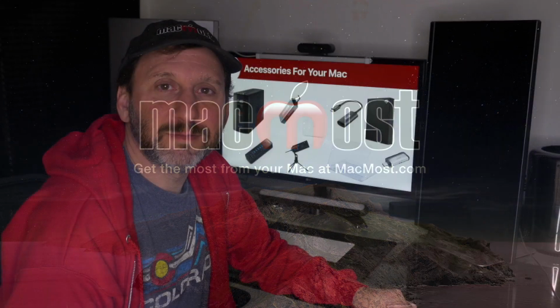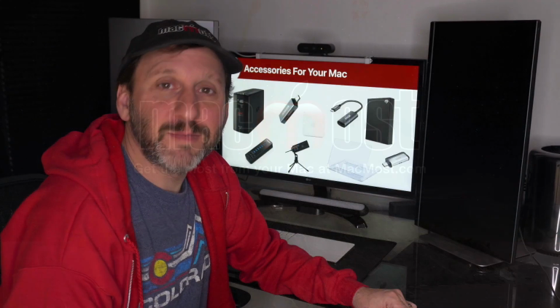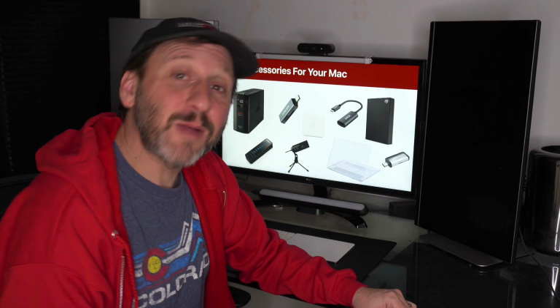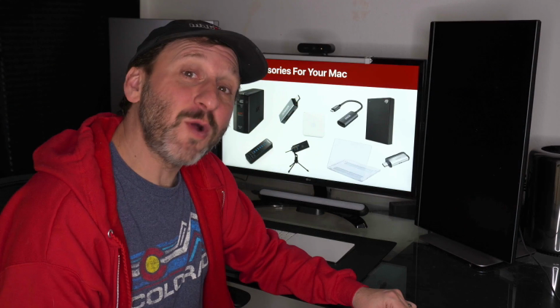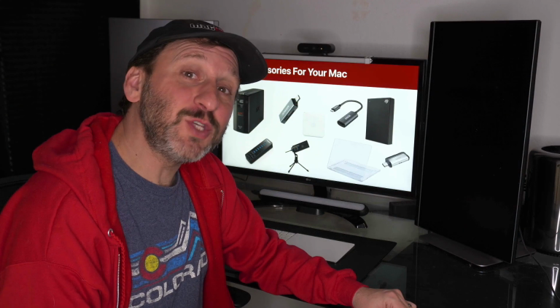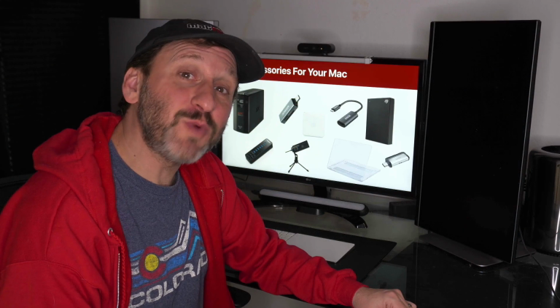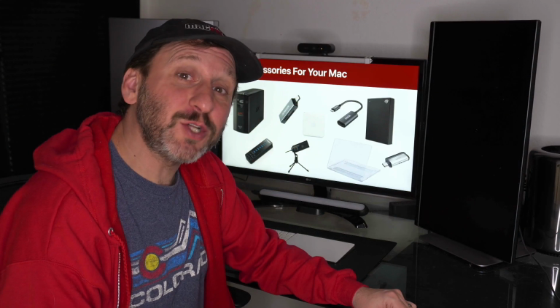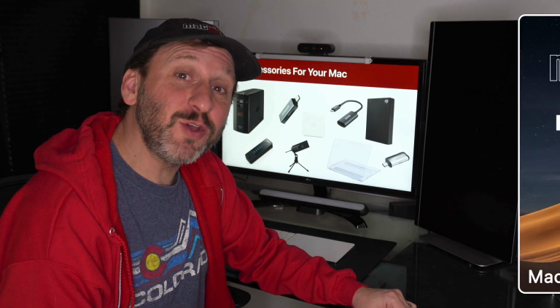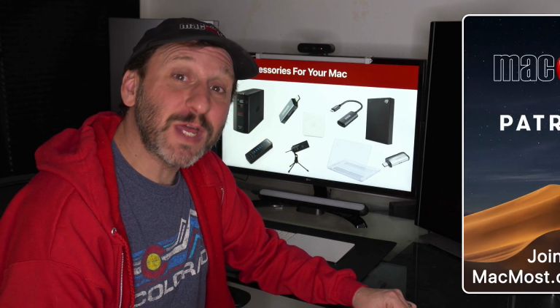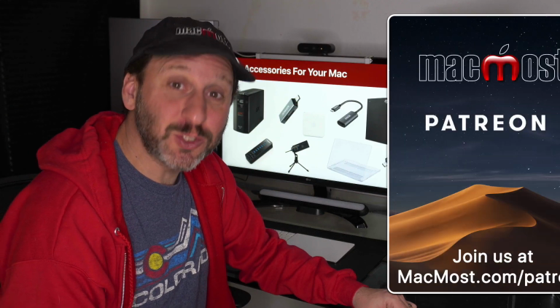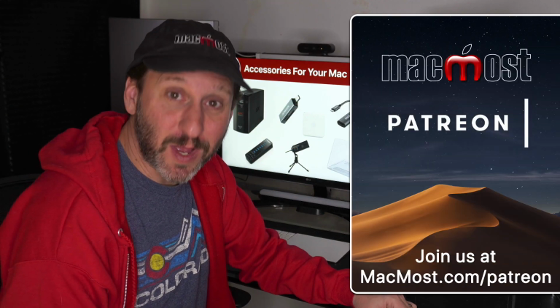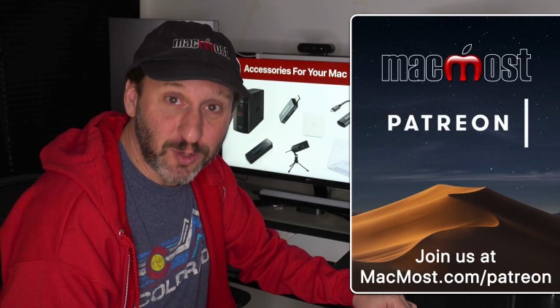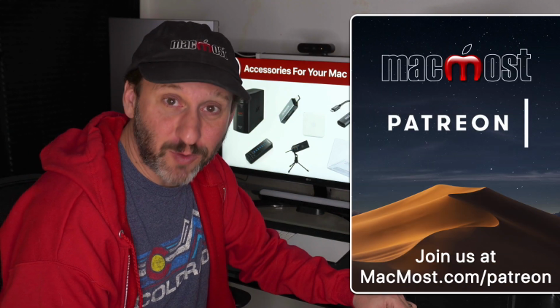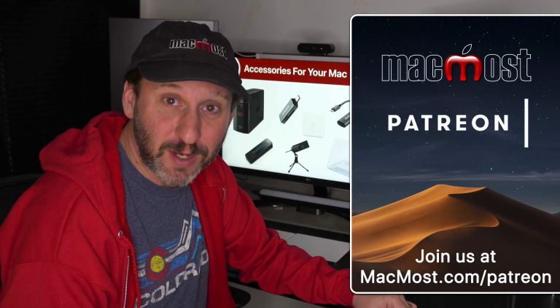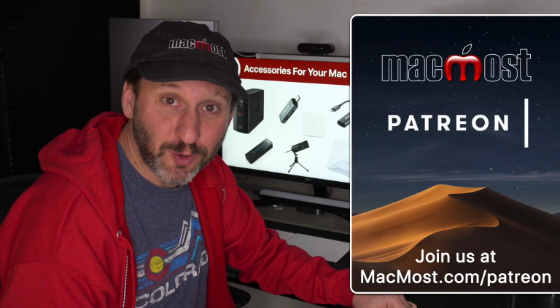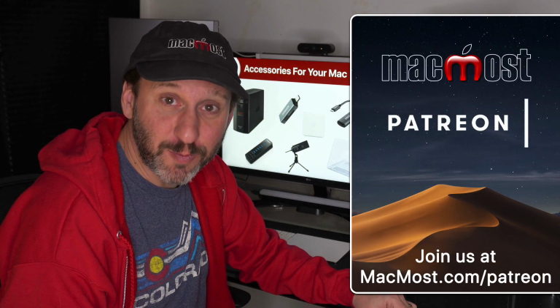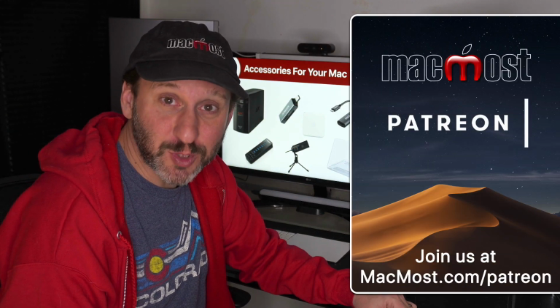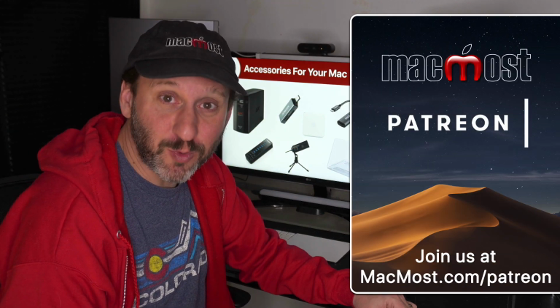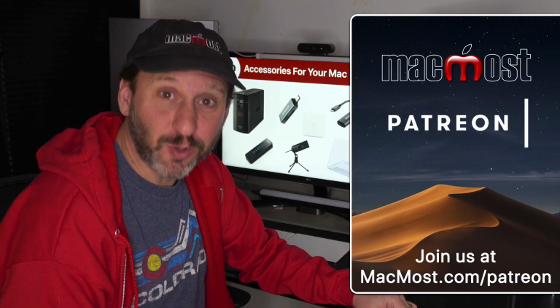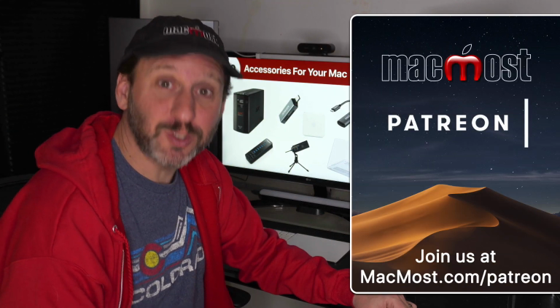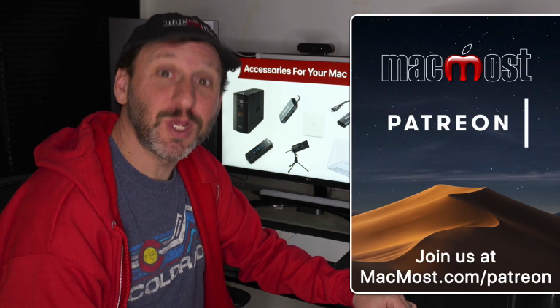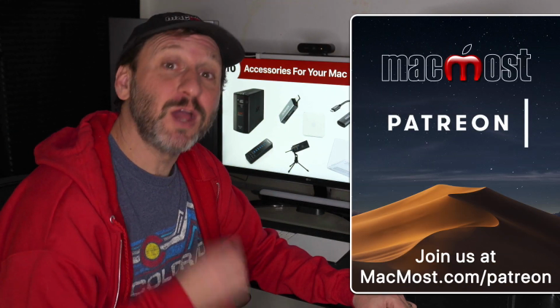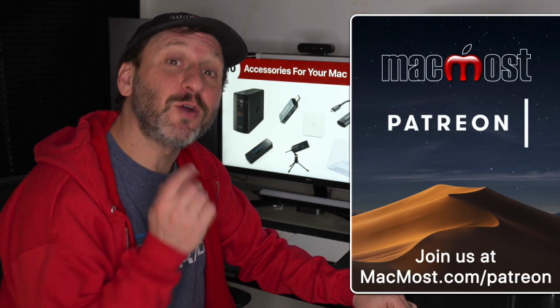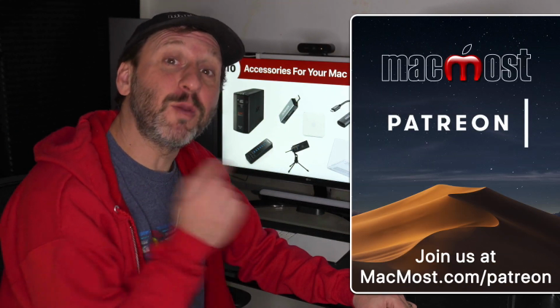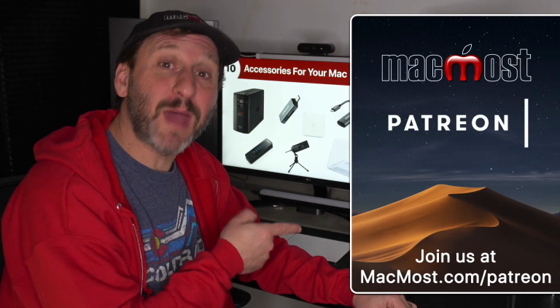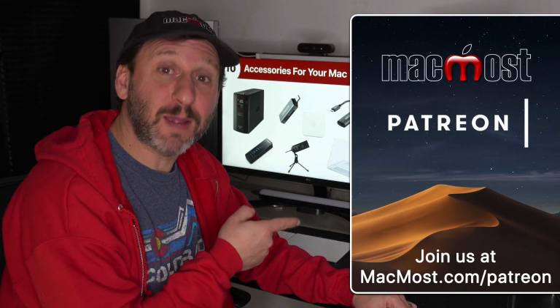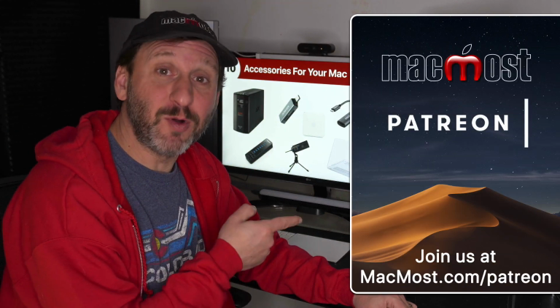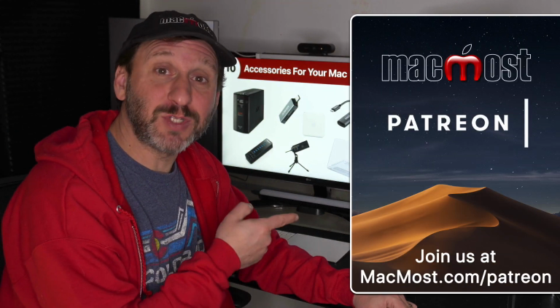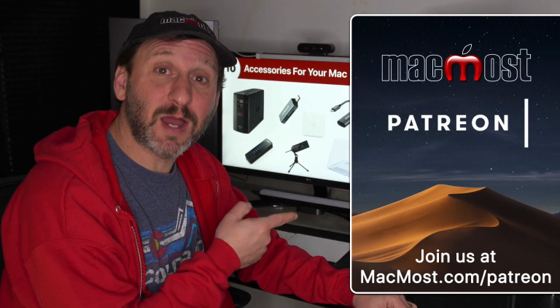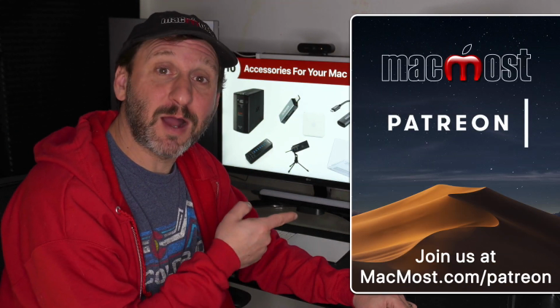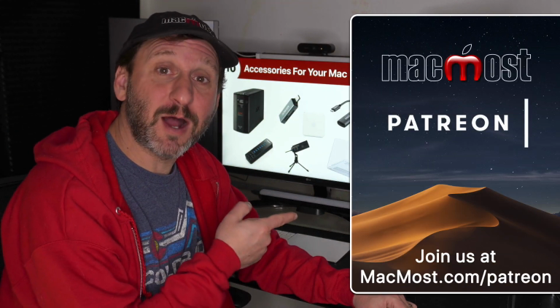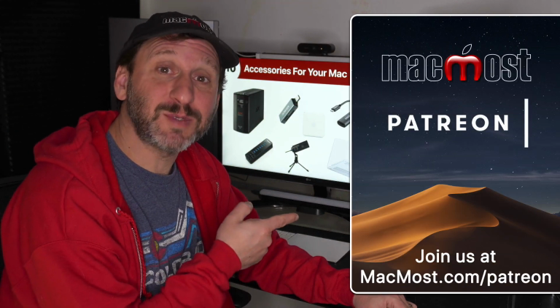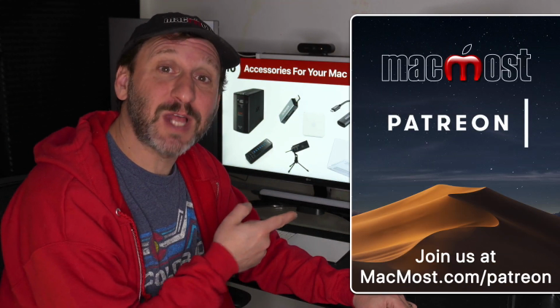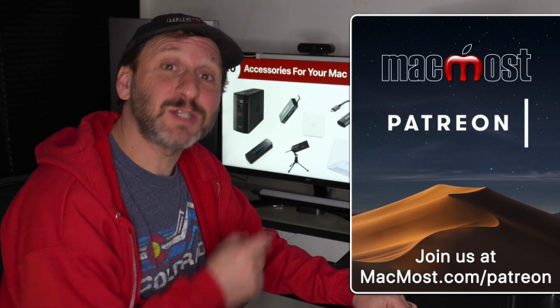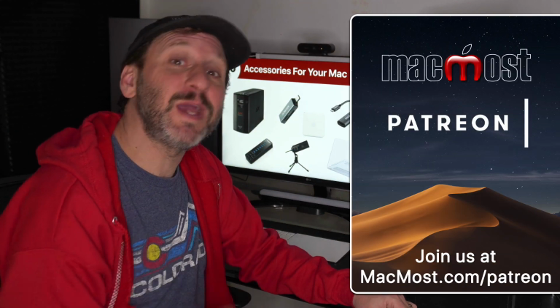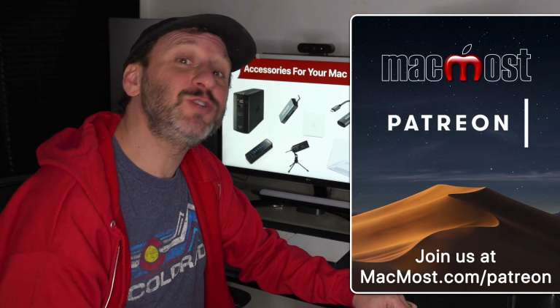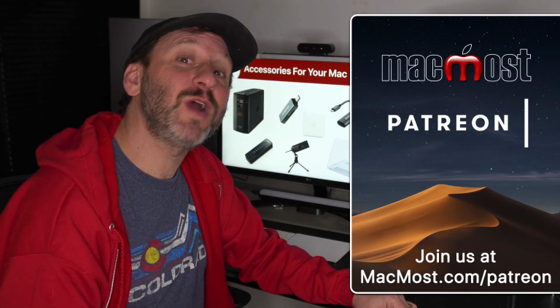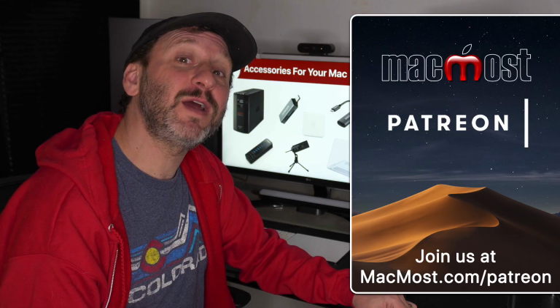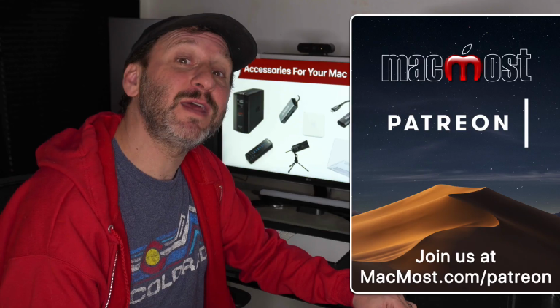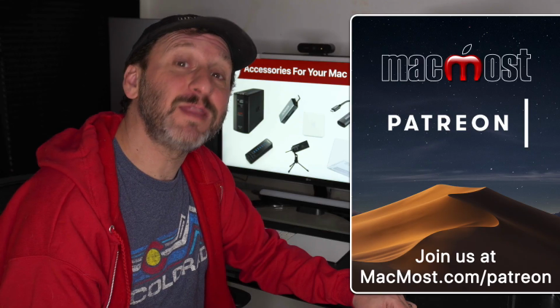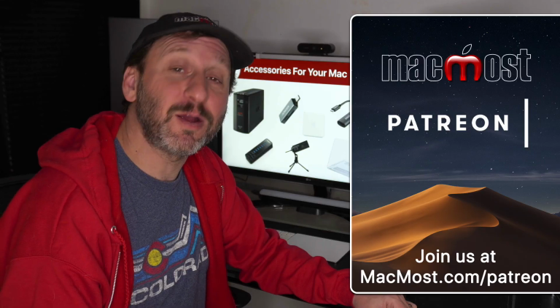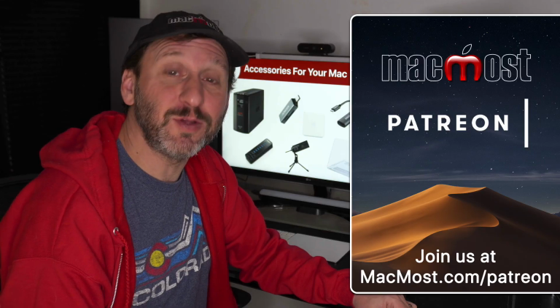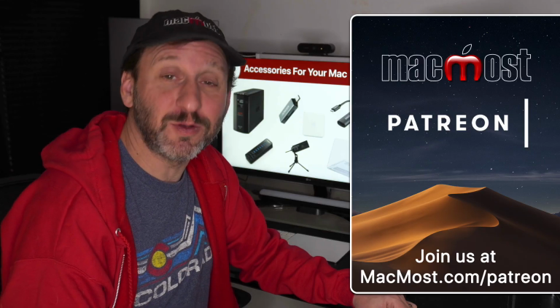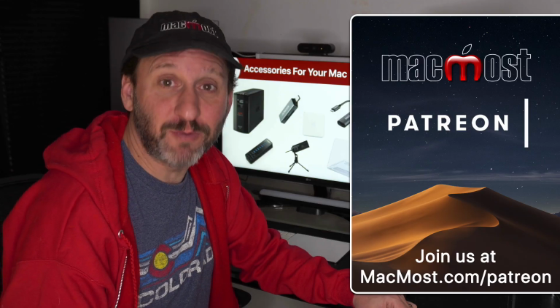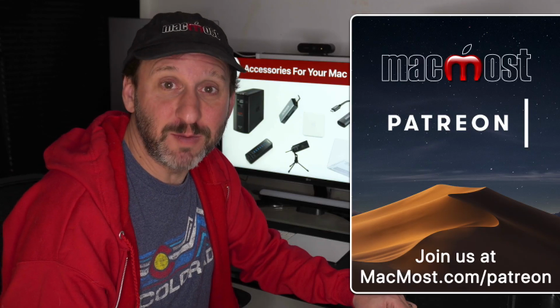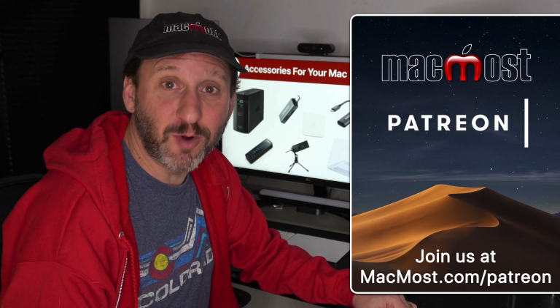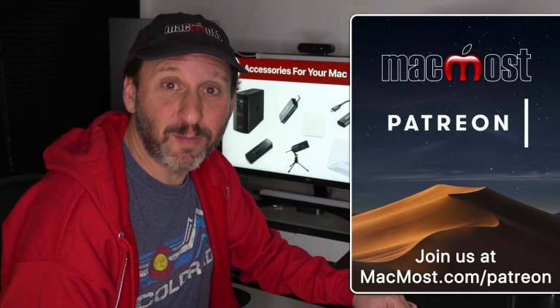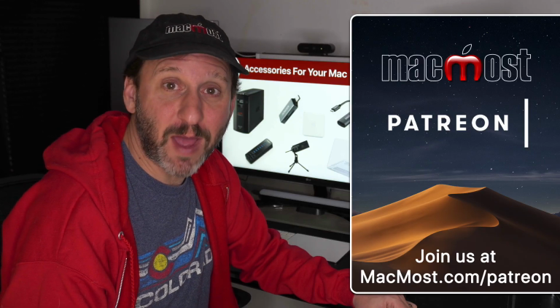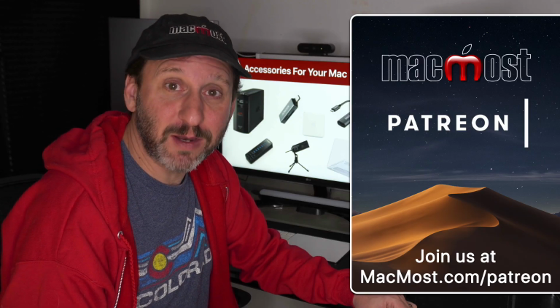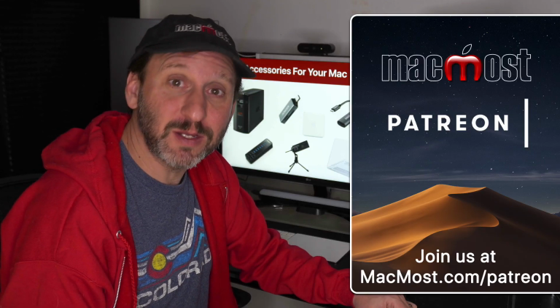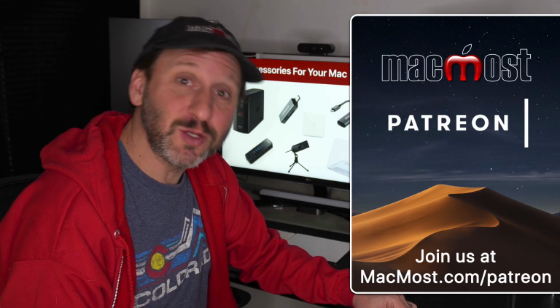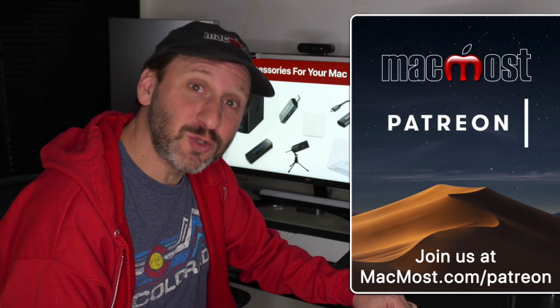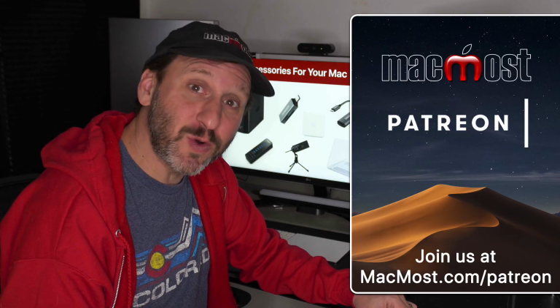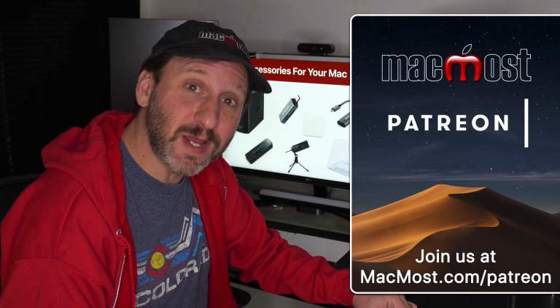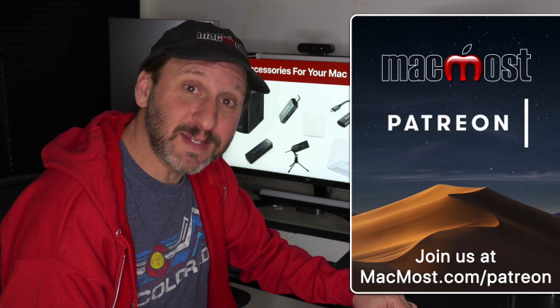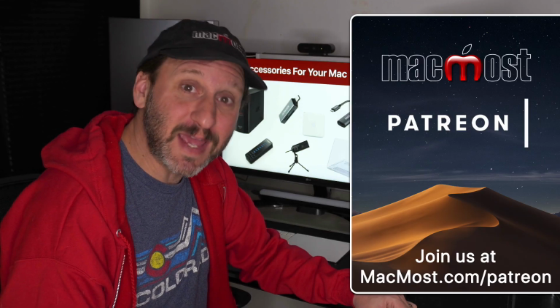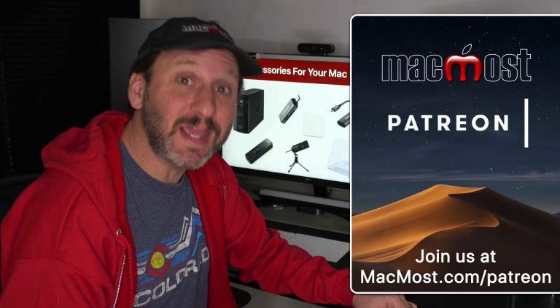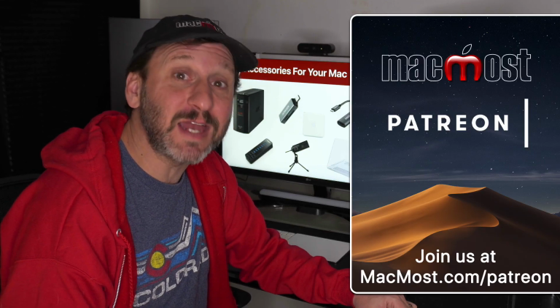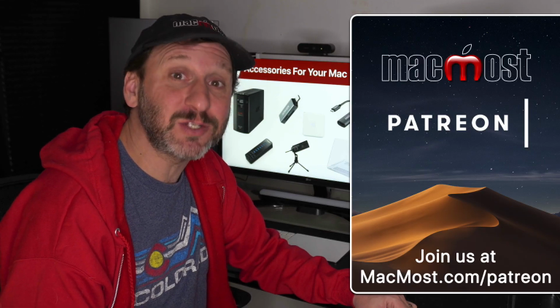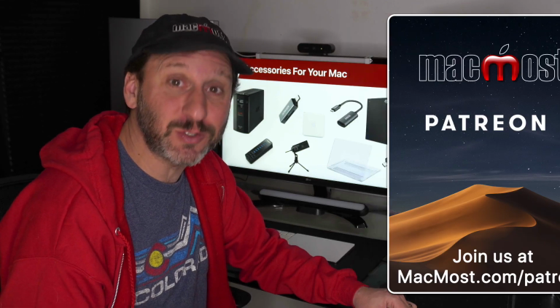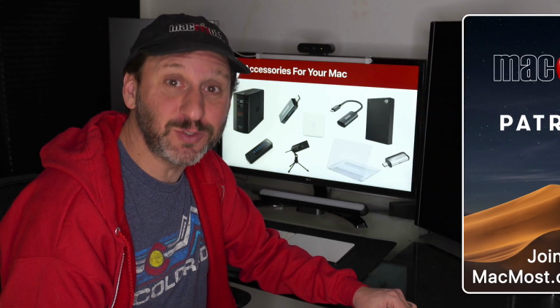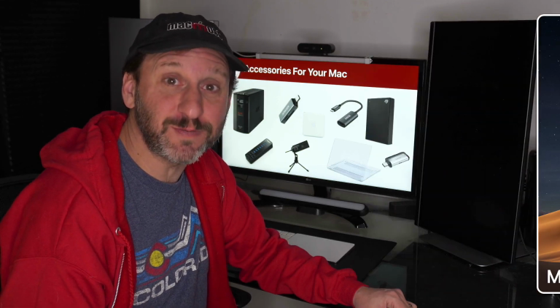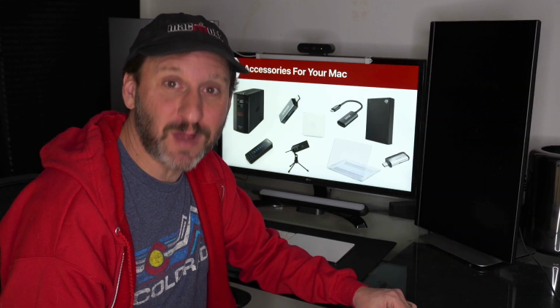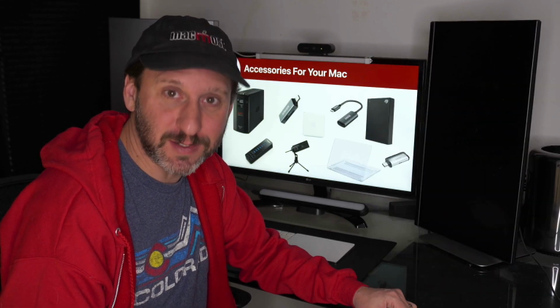MacMost is brought to you thanks to a great group of supporters. Go to MacMost.com/Patreon. There you can read more about it and join us to get exclusive content.